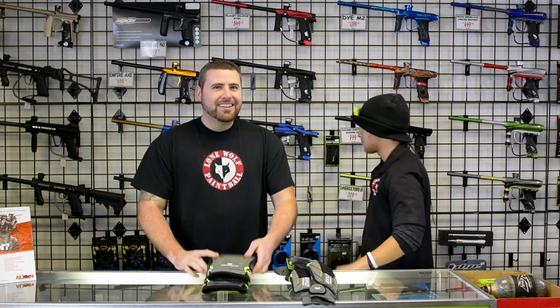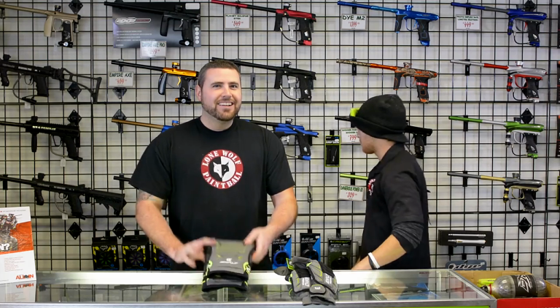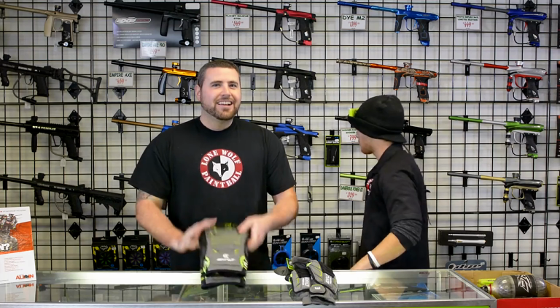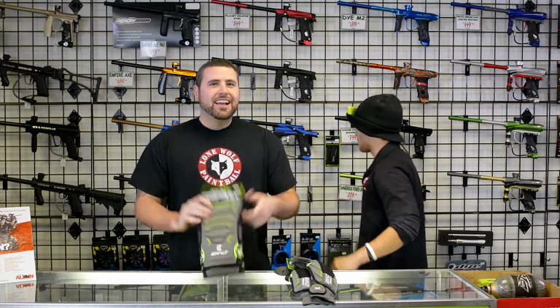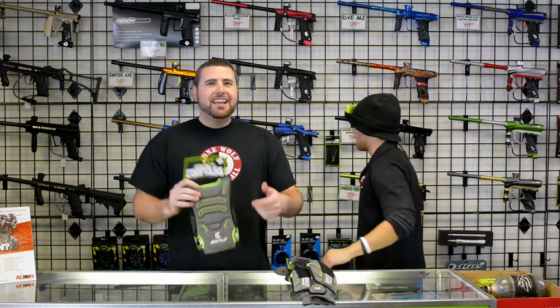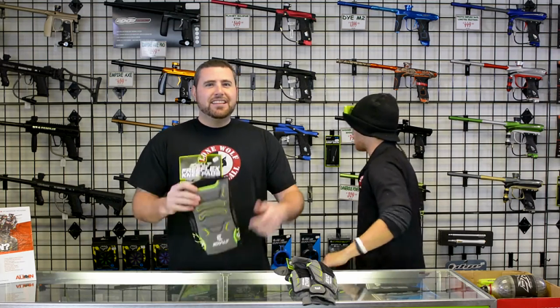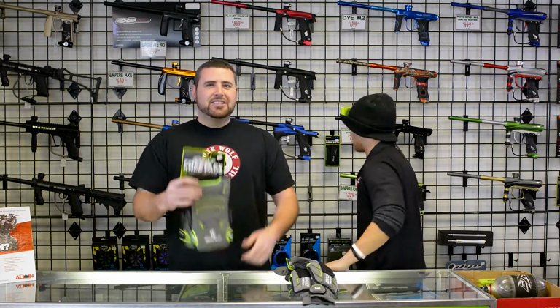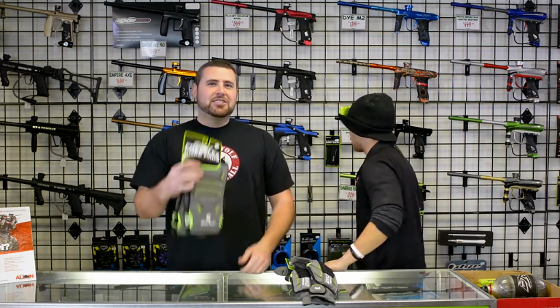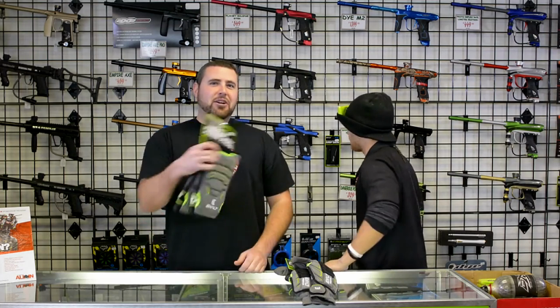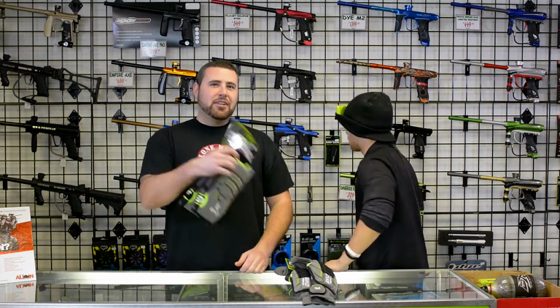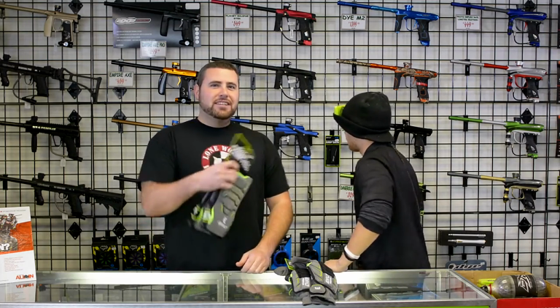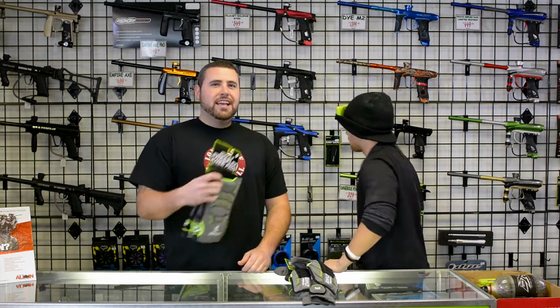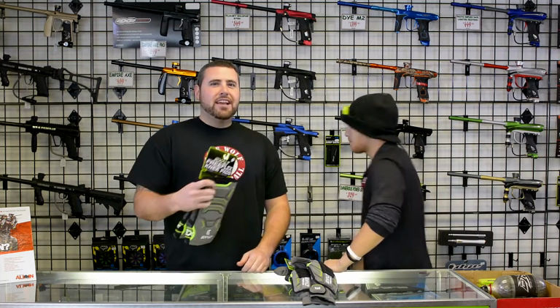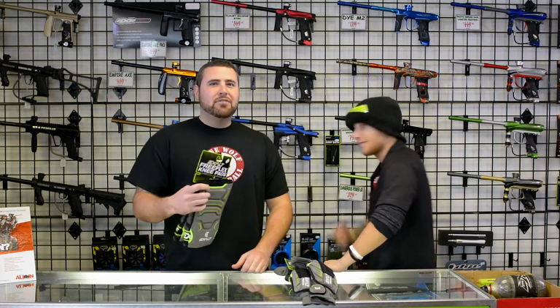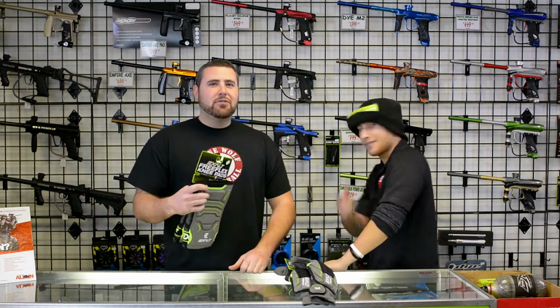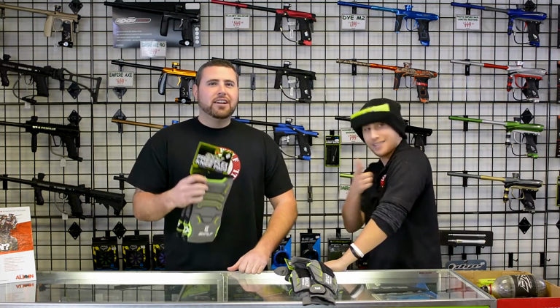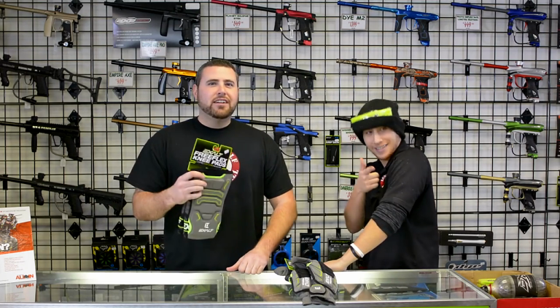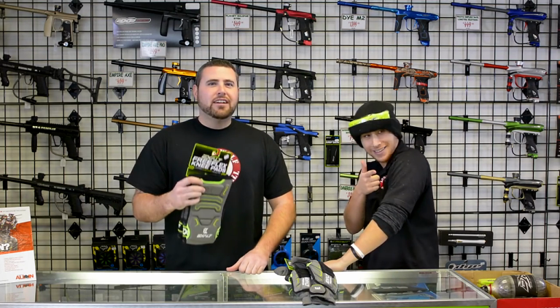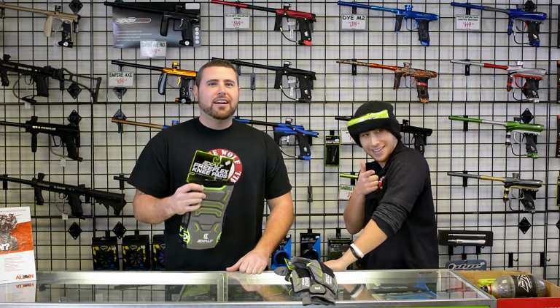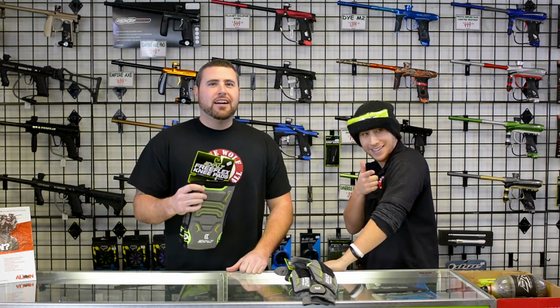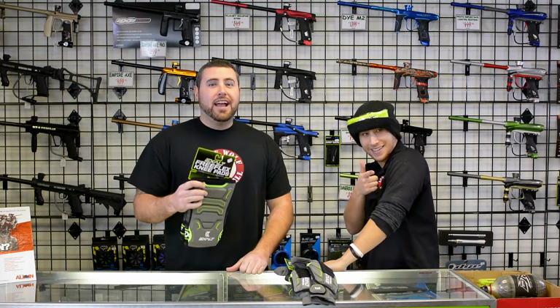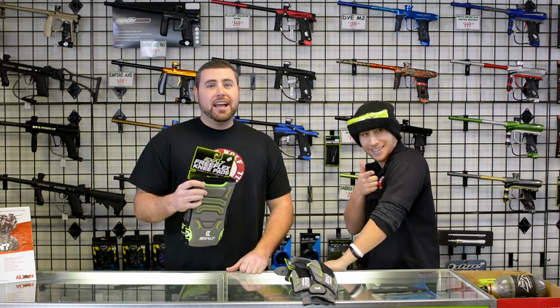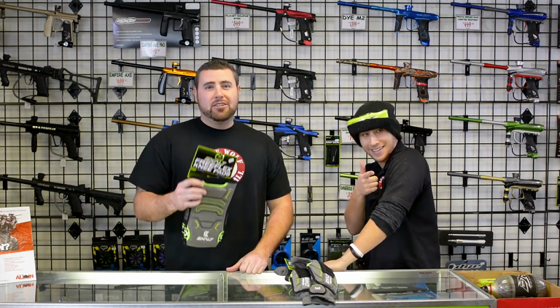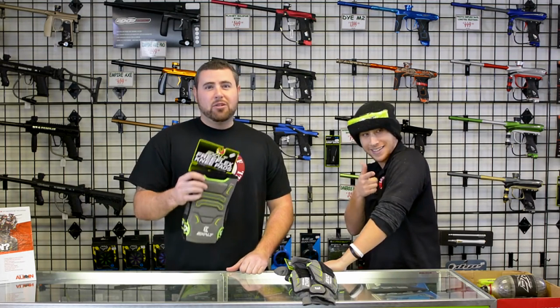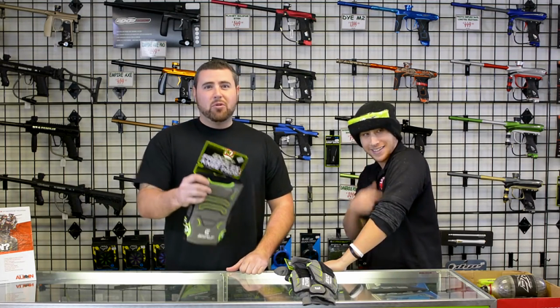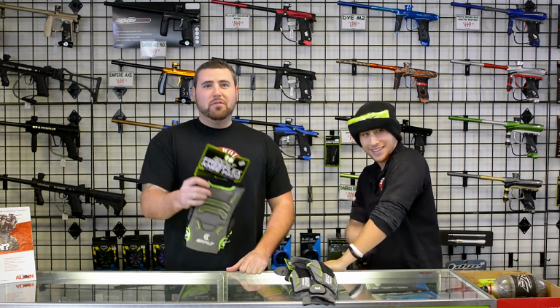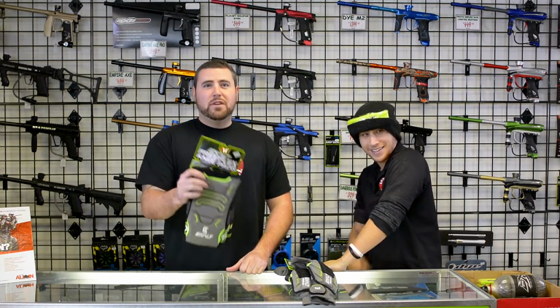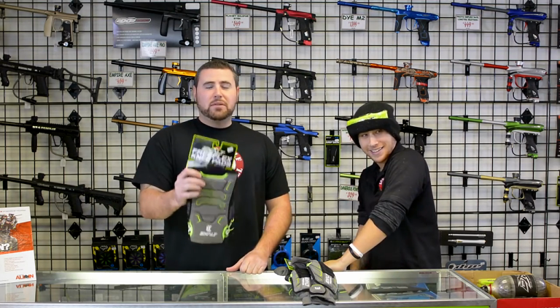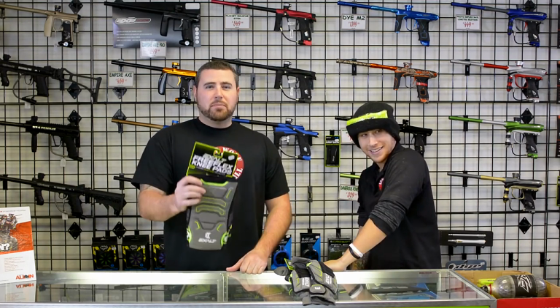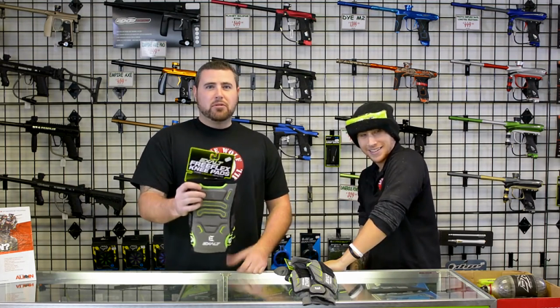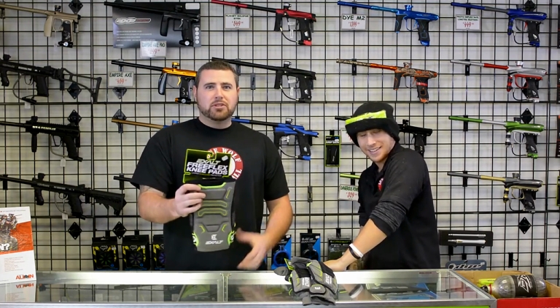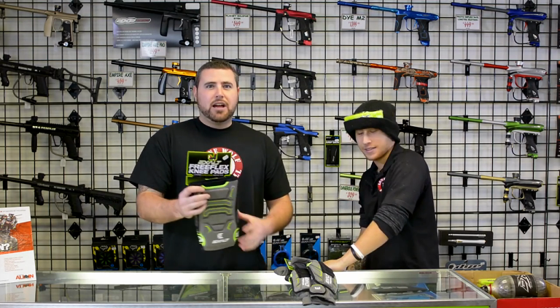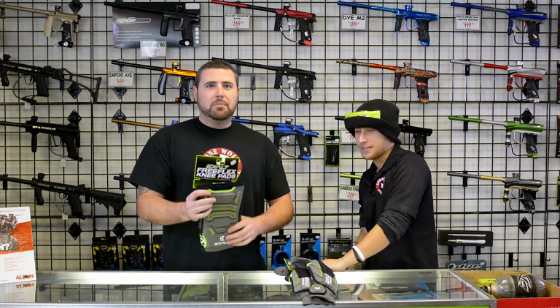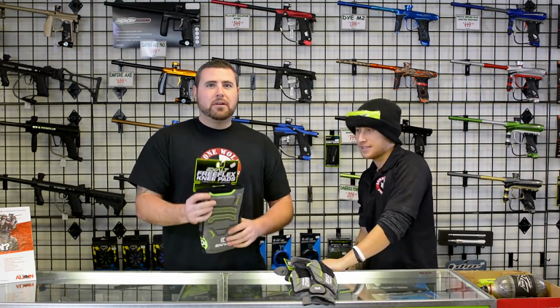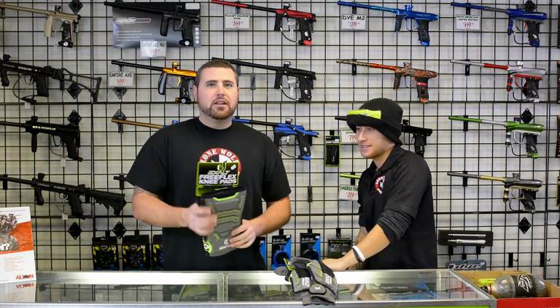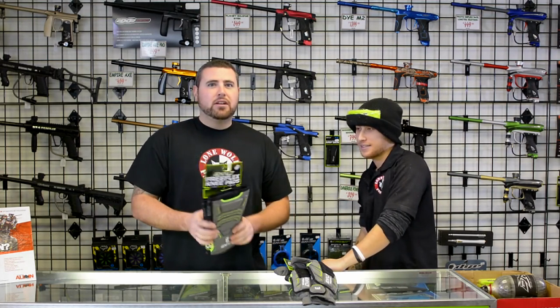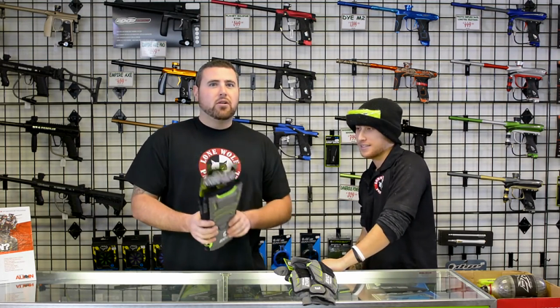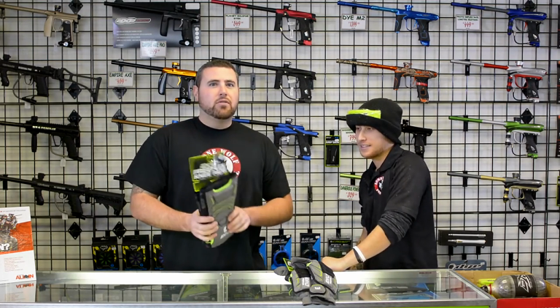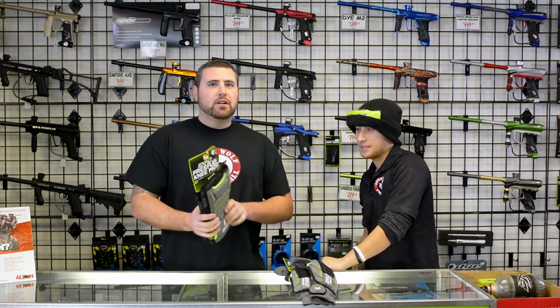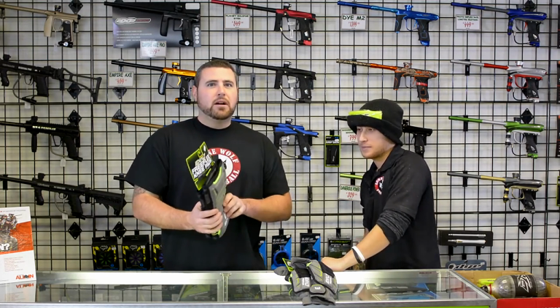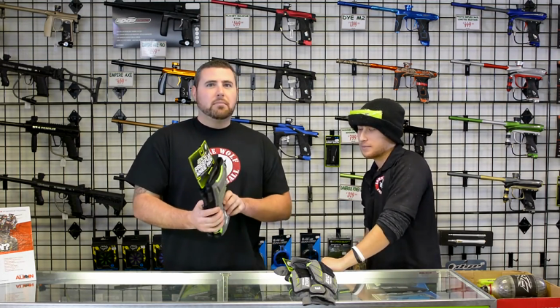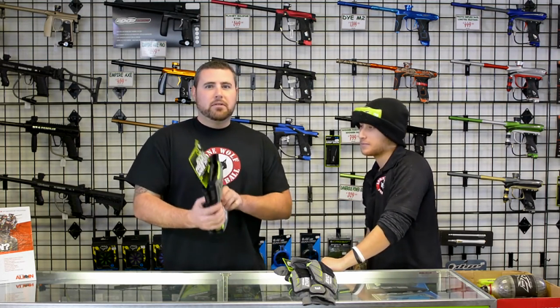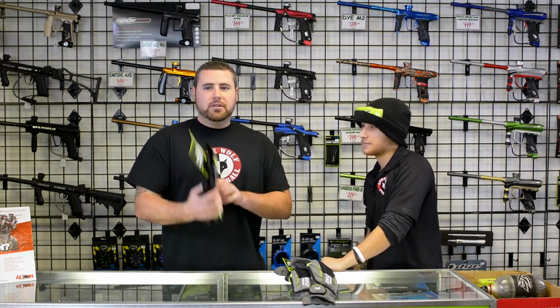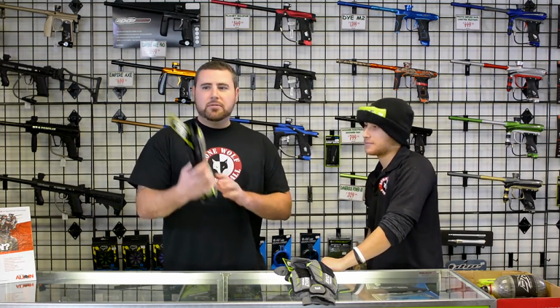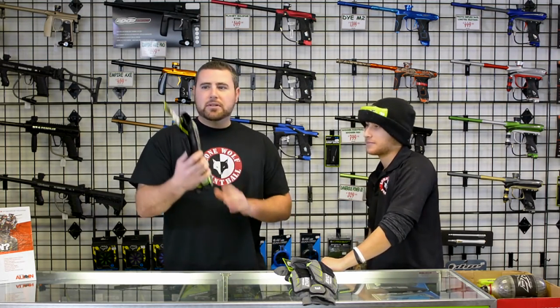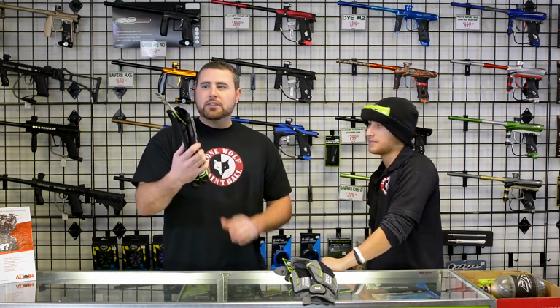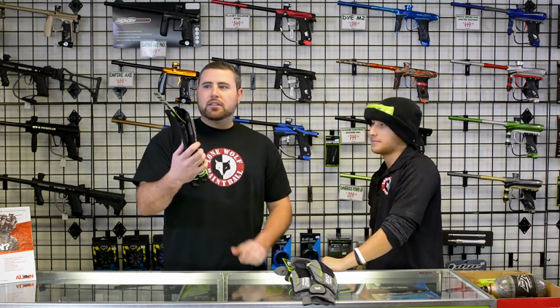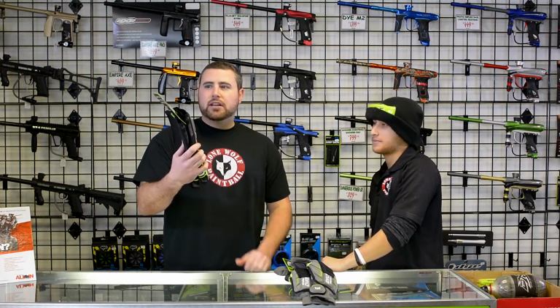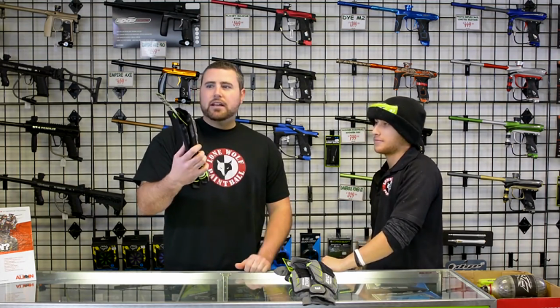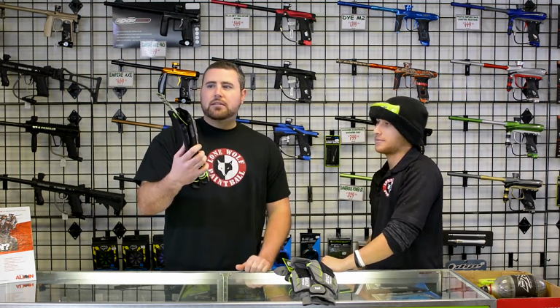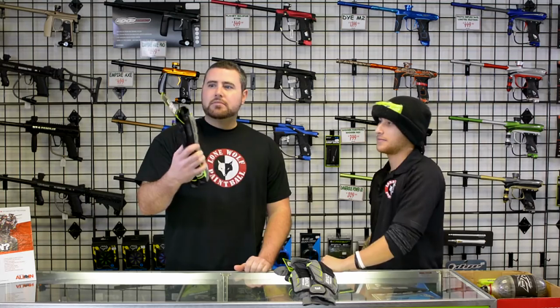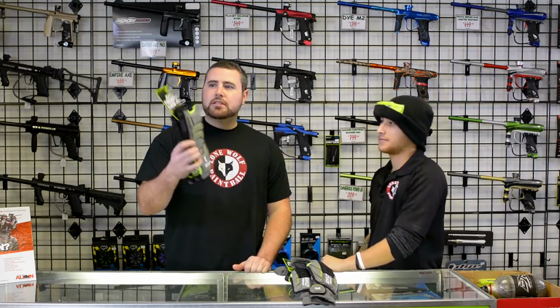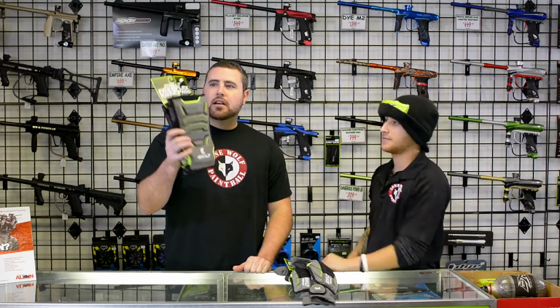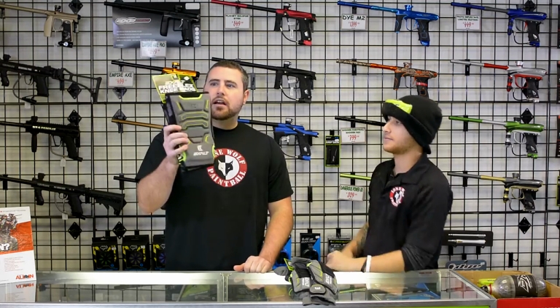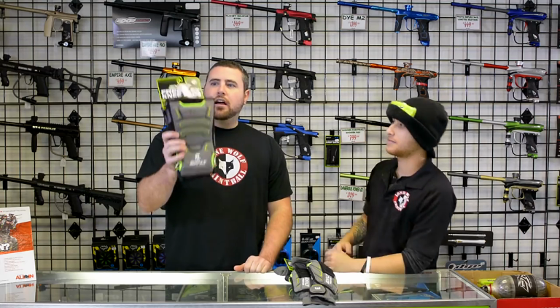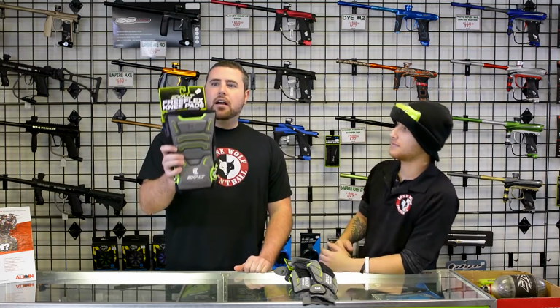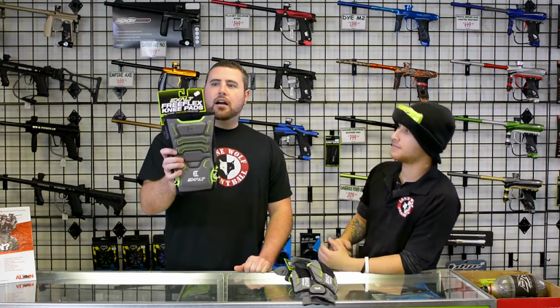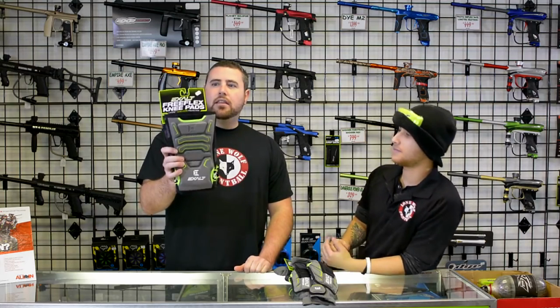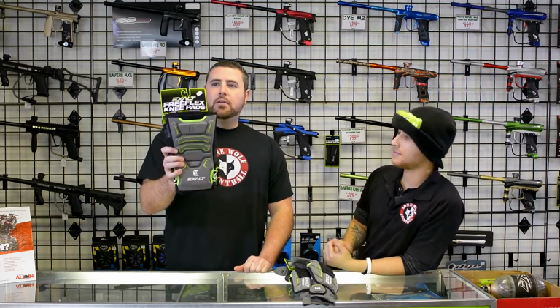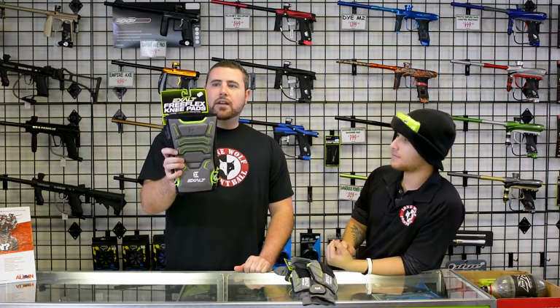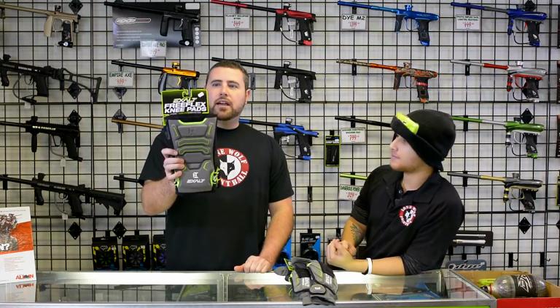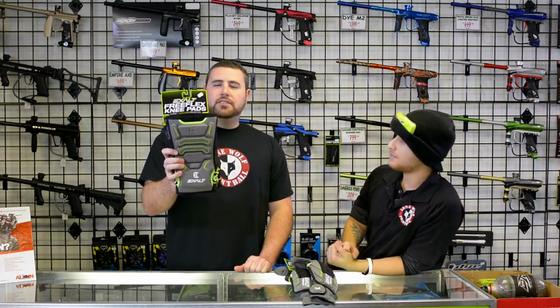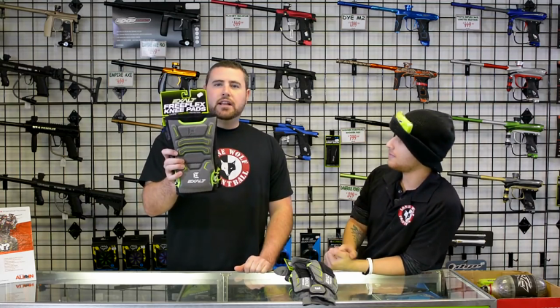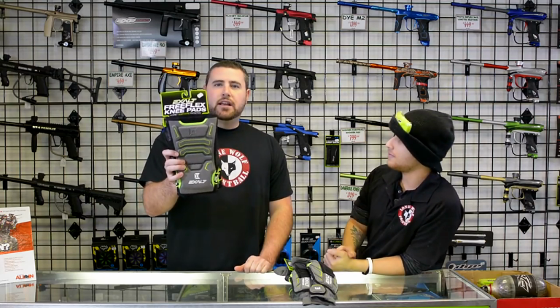Hey, this is Tony and Dave. We're here at Lone Wolf in the Pro Shop. We're gonna go over a couple of the new Exalt items that we have today.